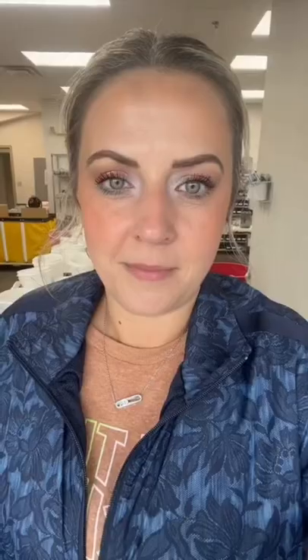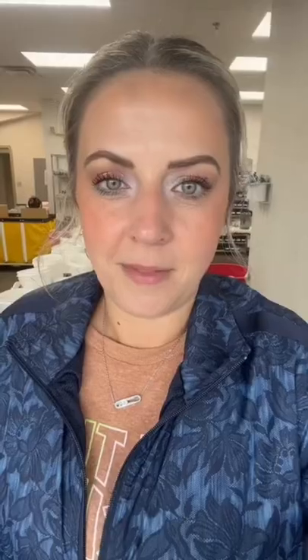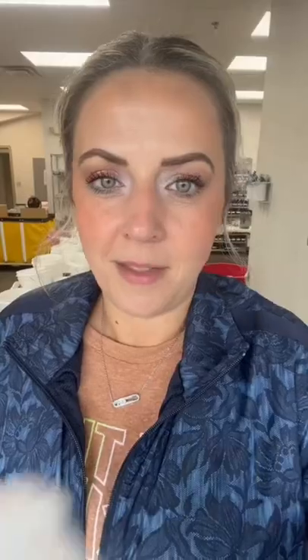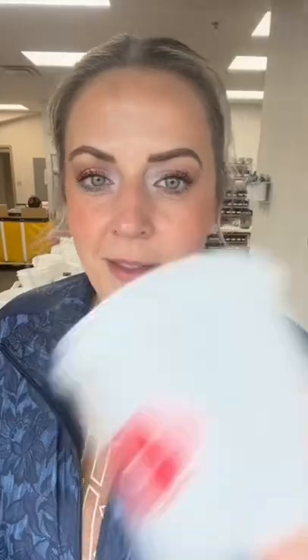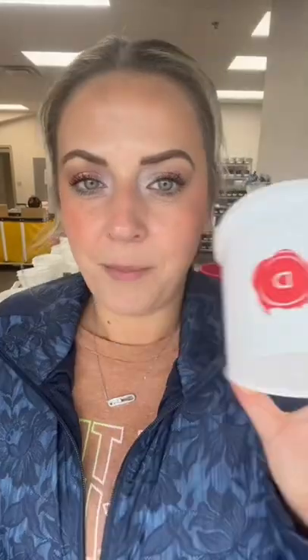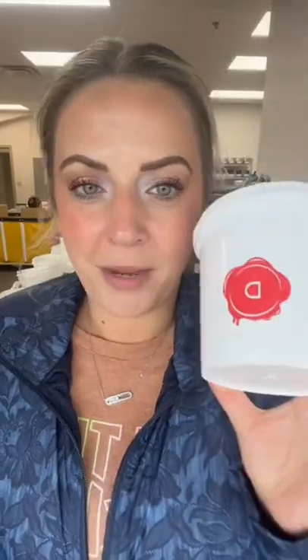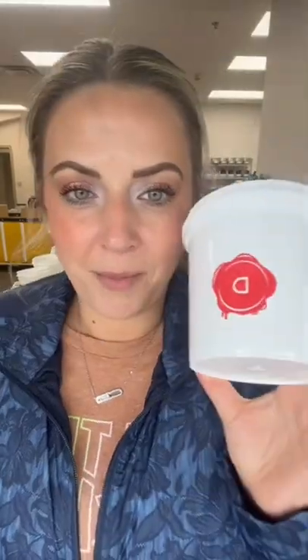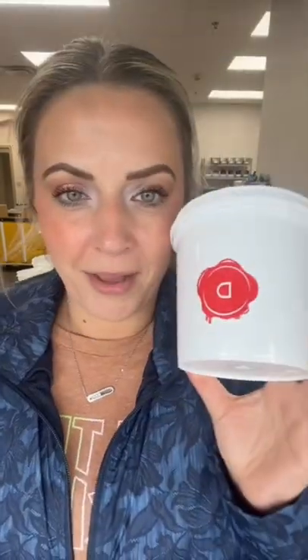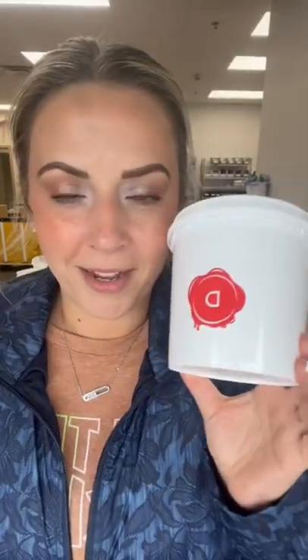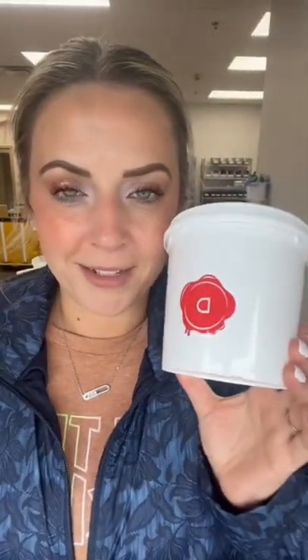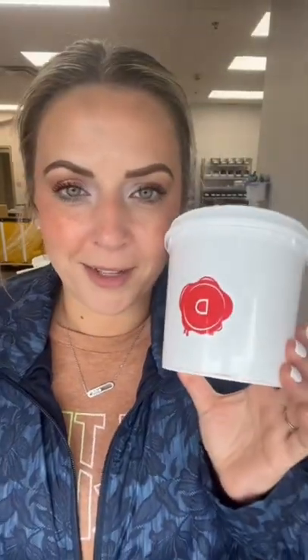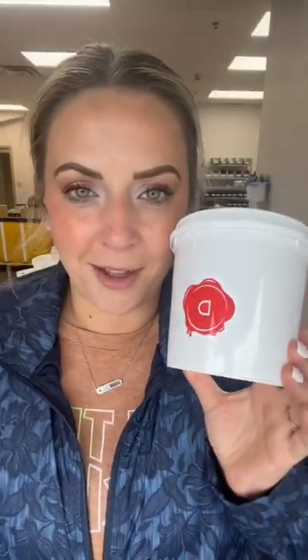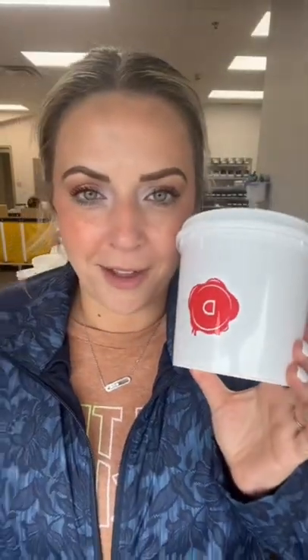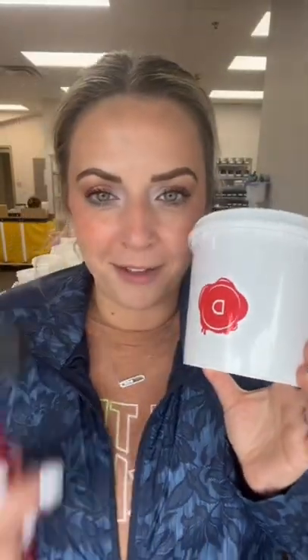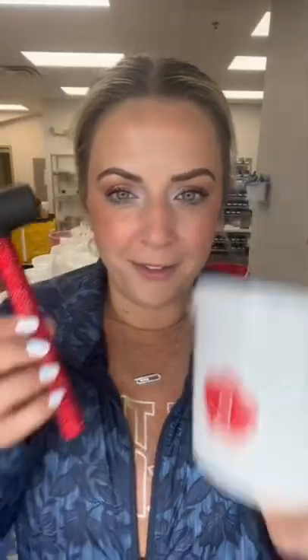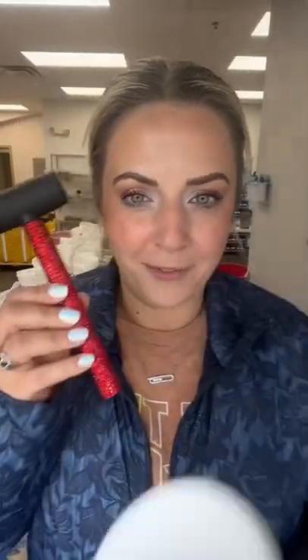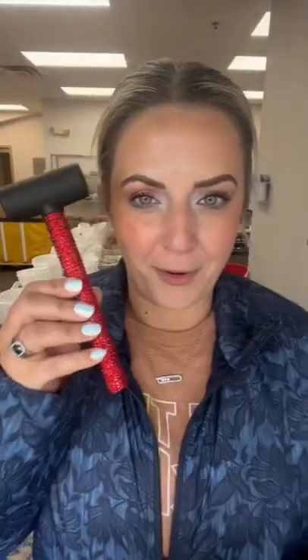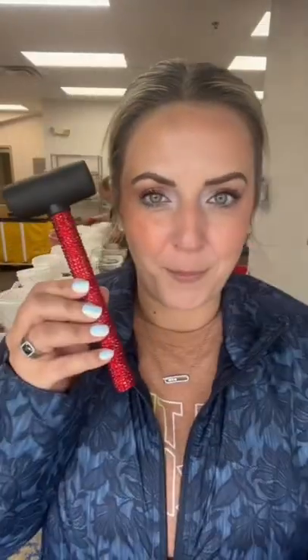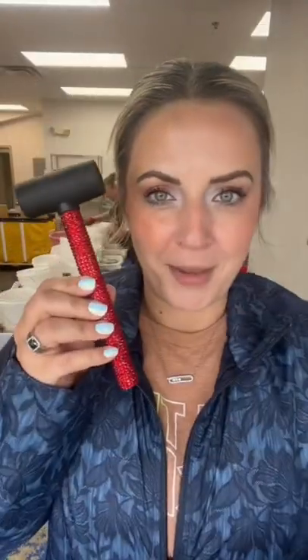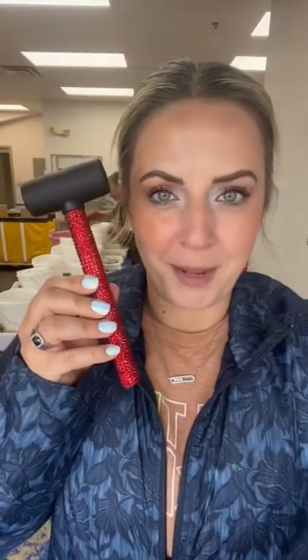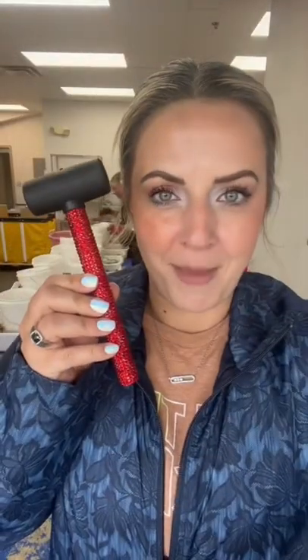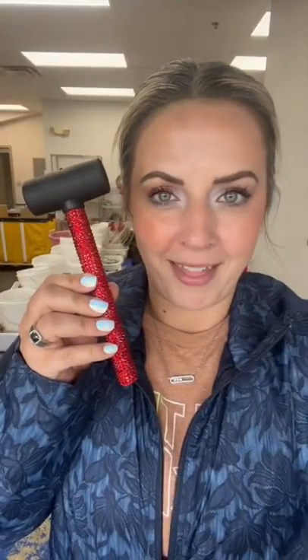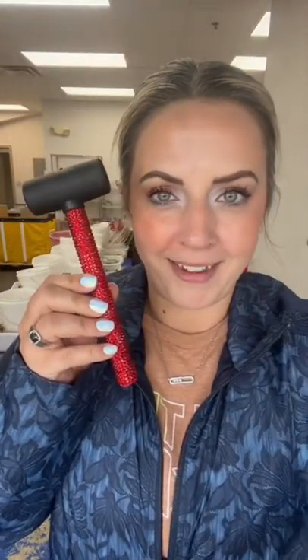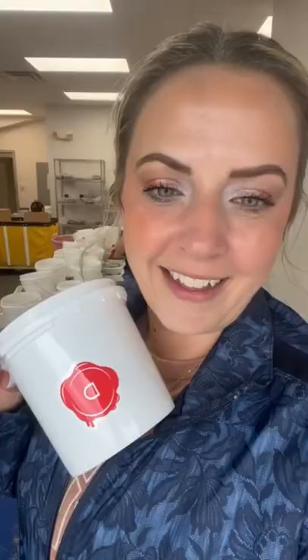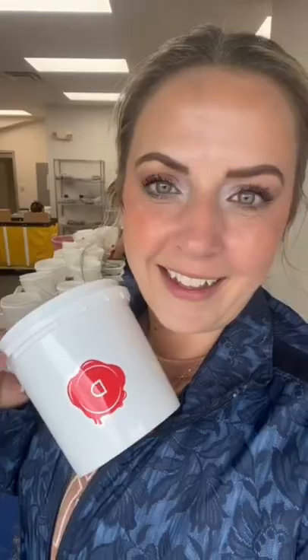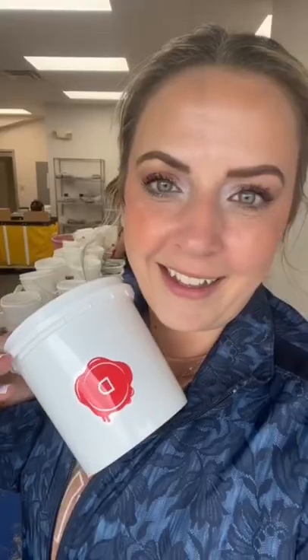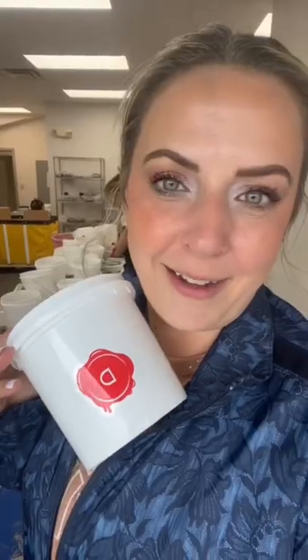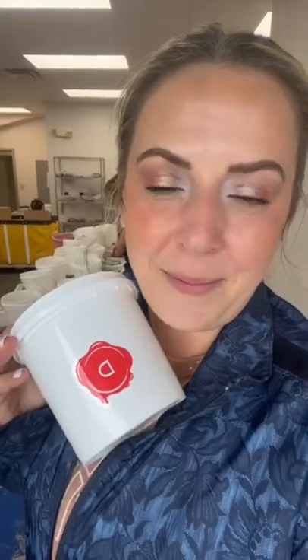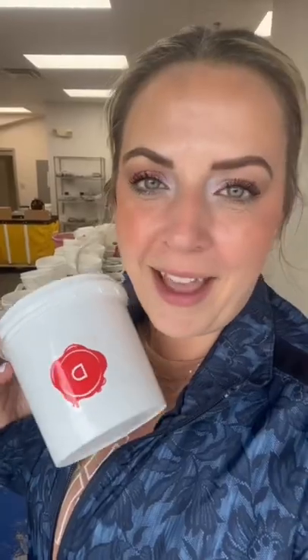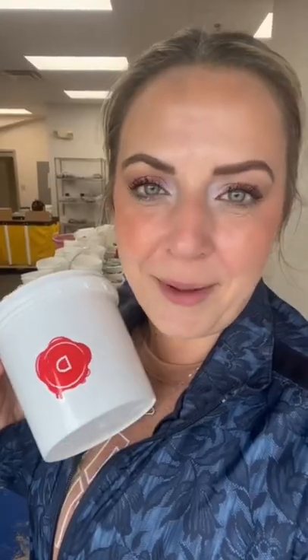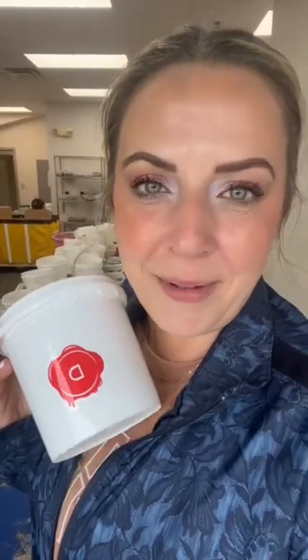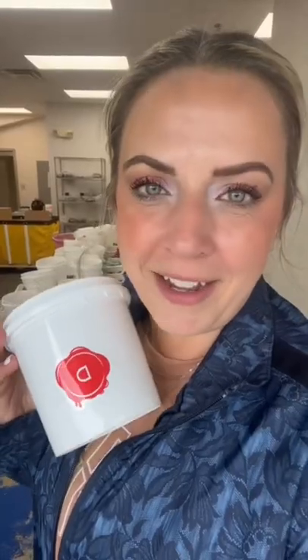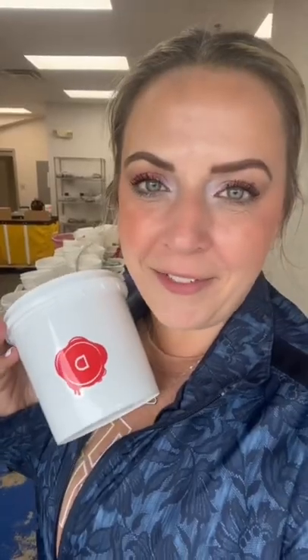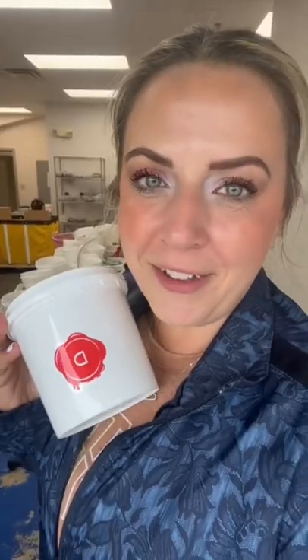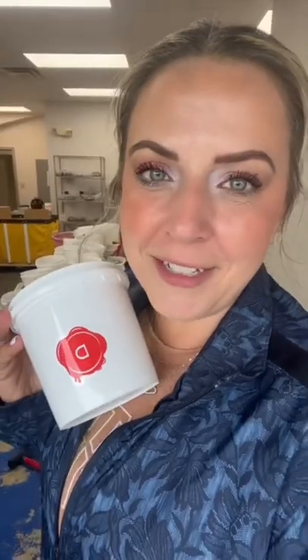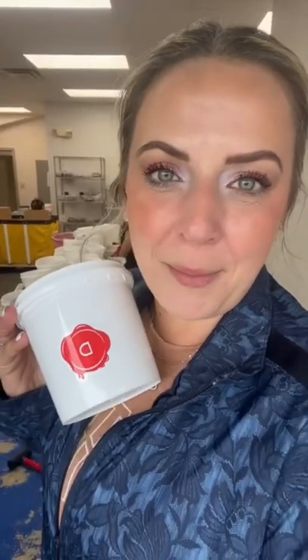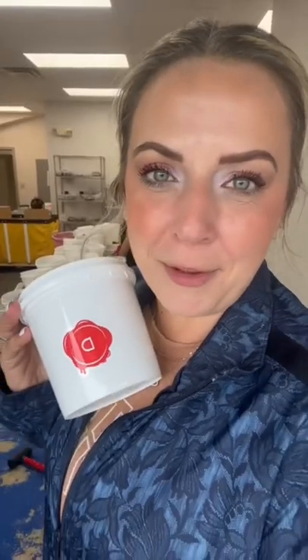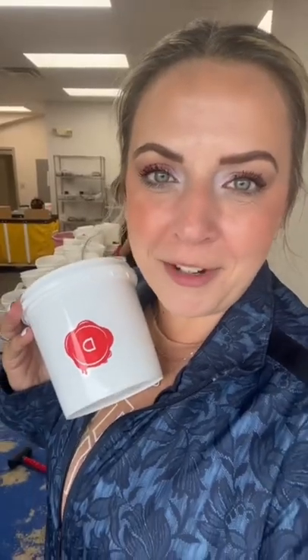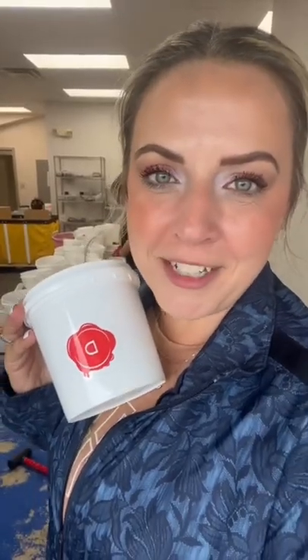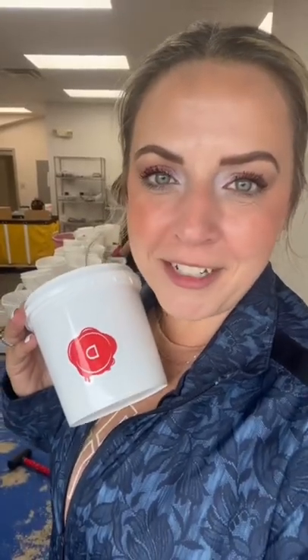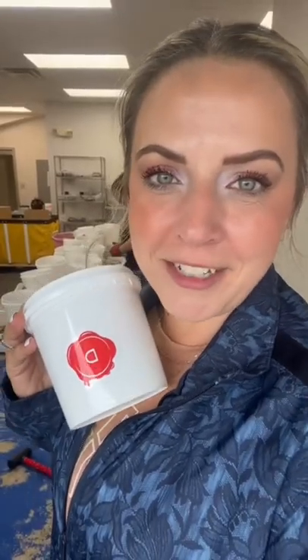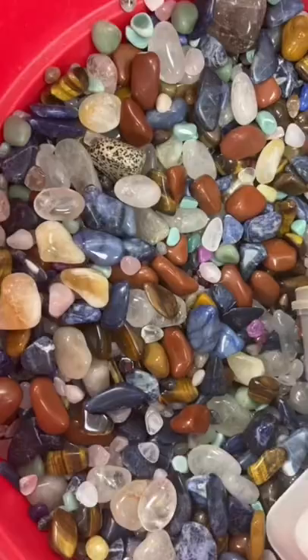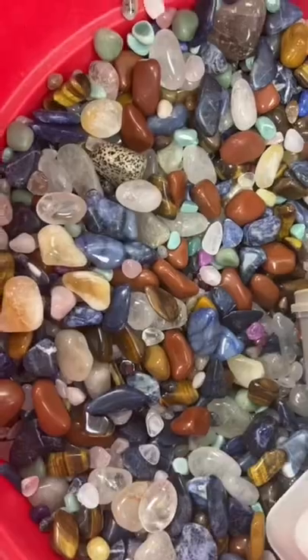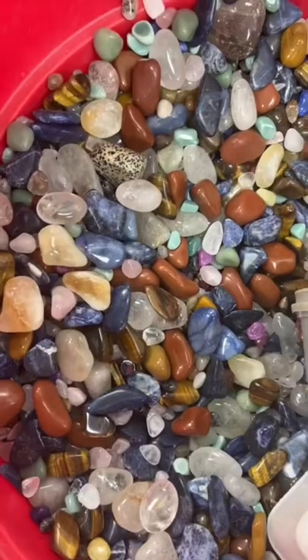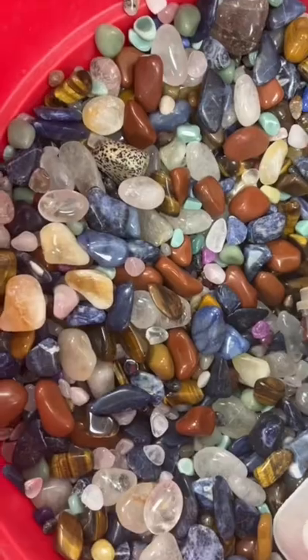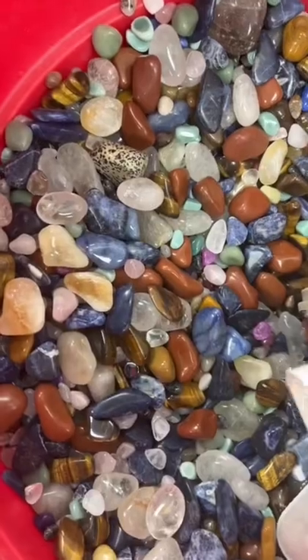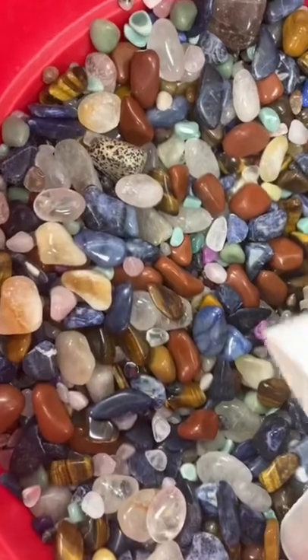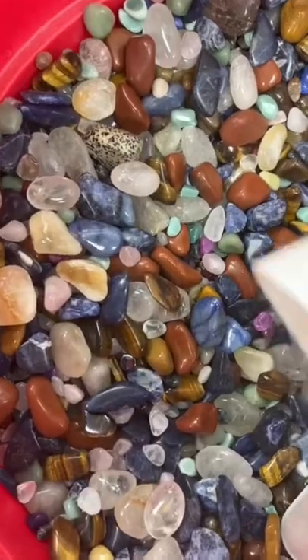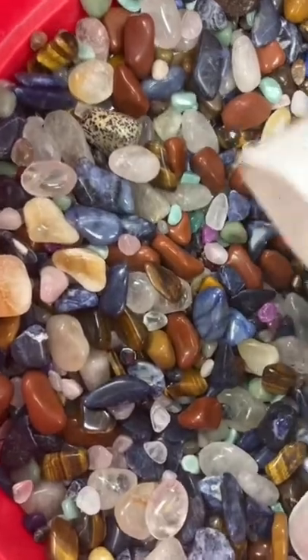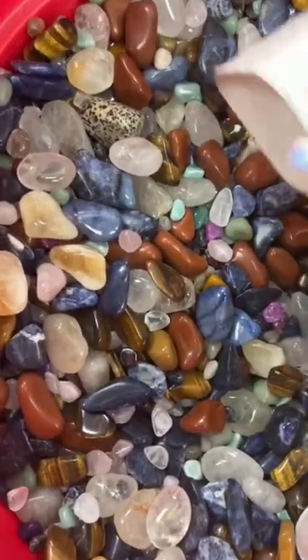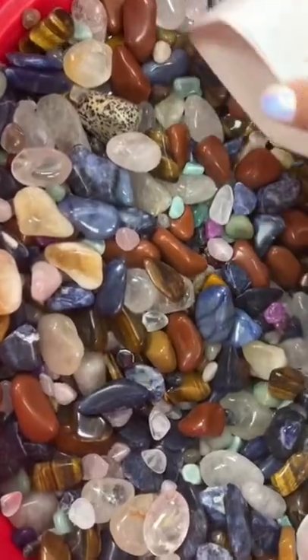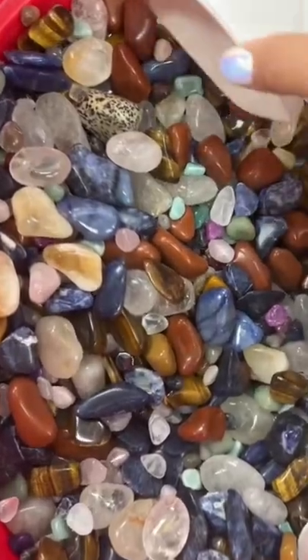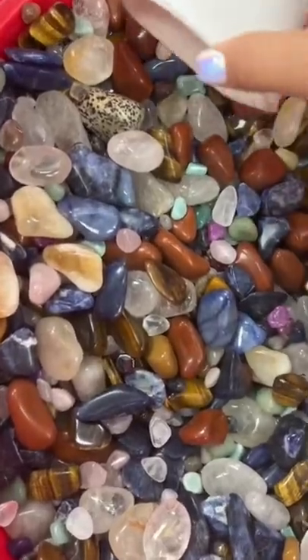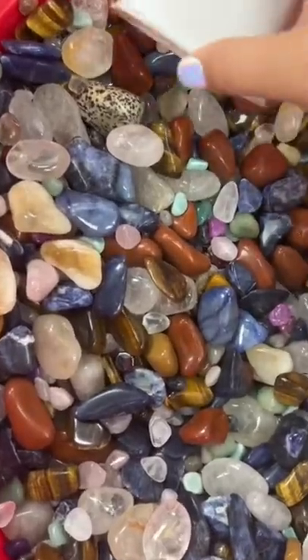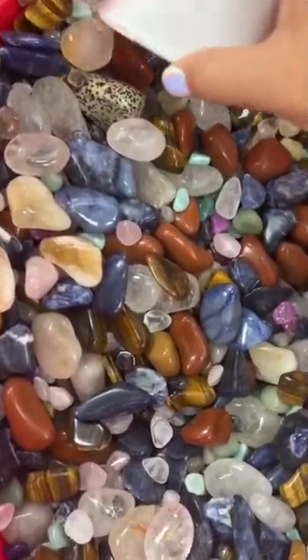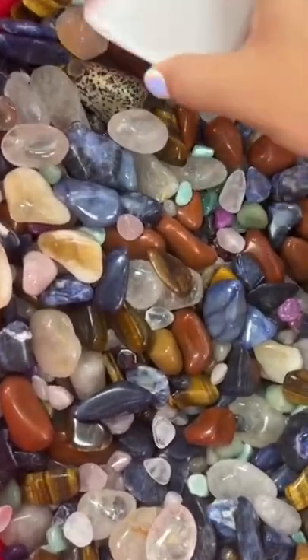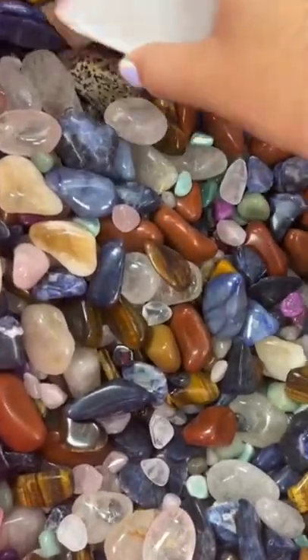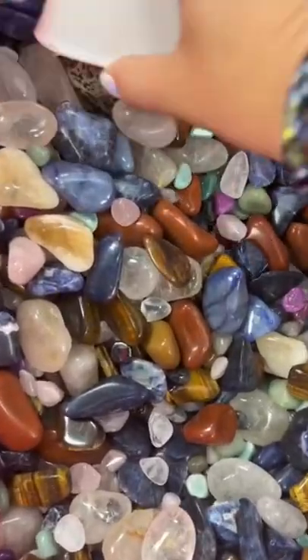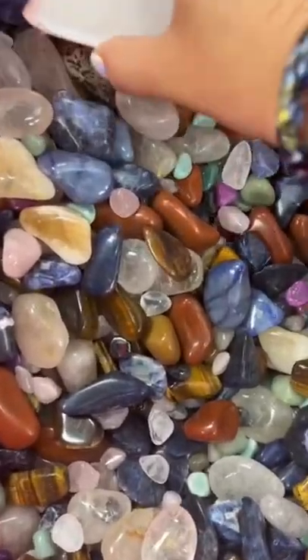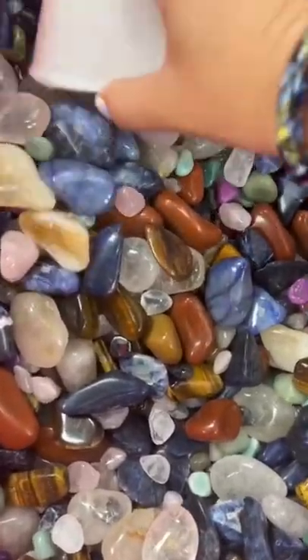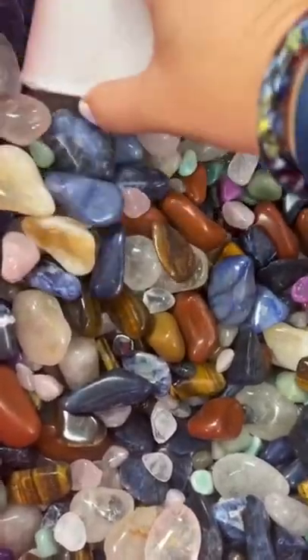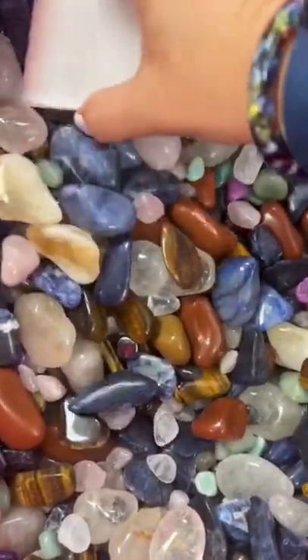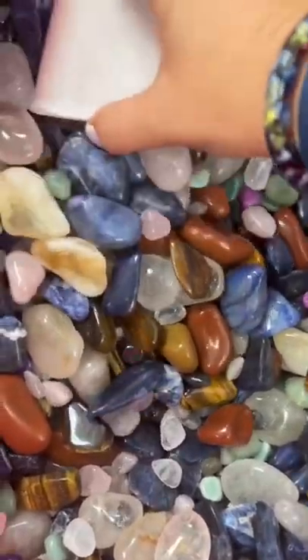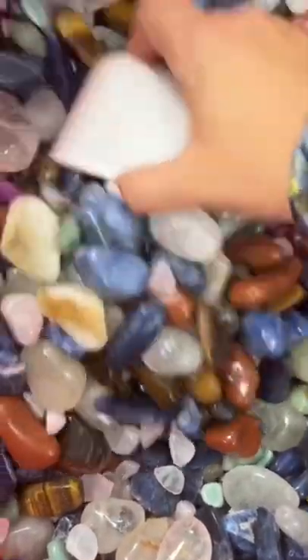Mini buckets call for a mini mallet. Come pack a bucket full of tumble crystals. Here's our current tumble stone bucket mix.